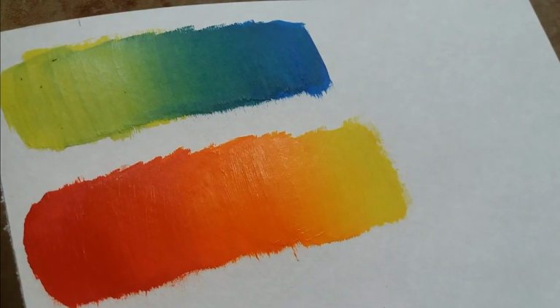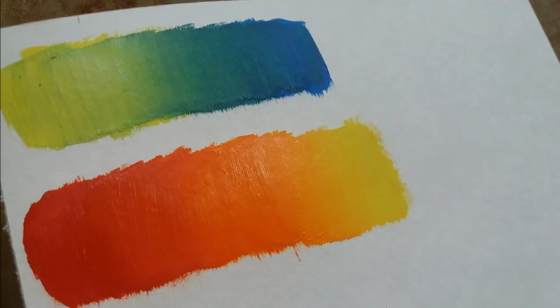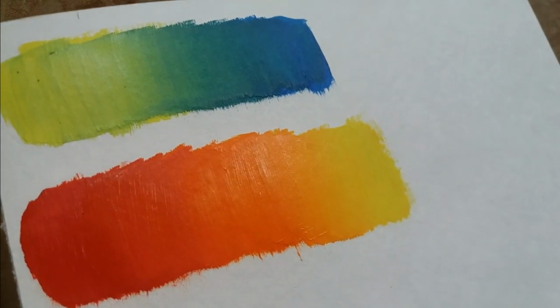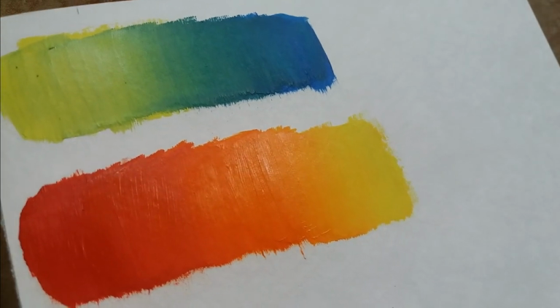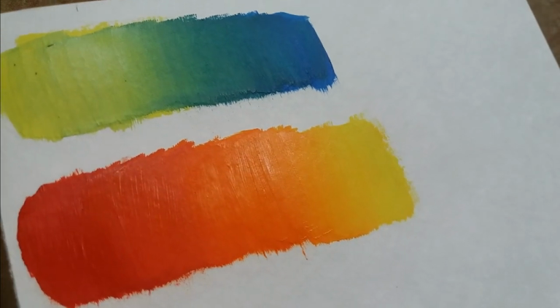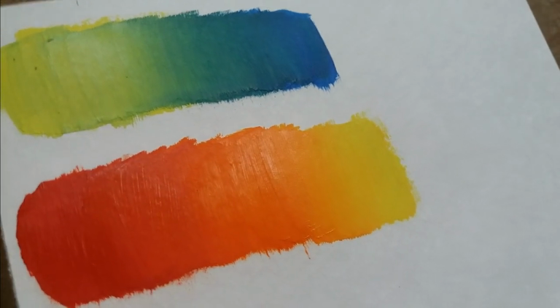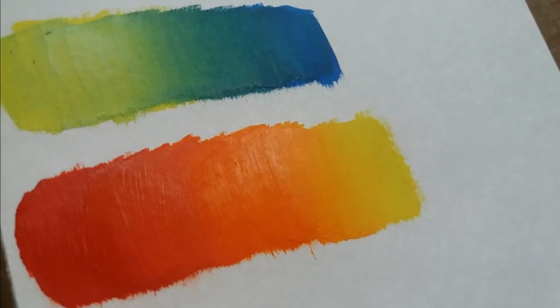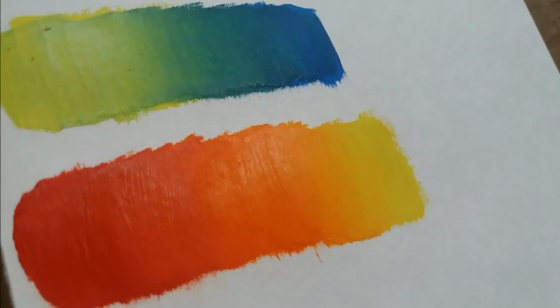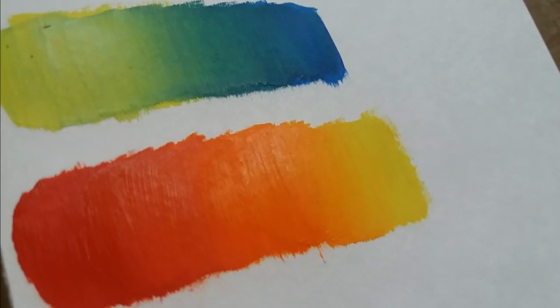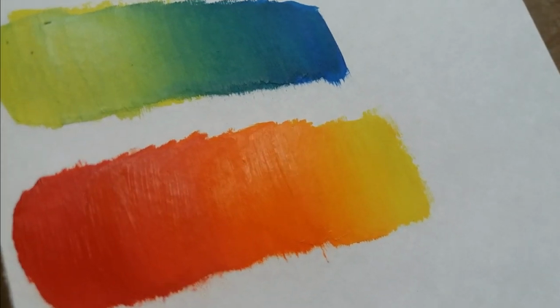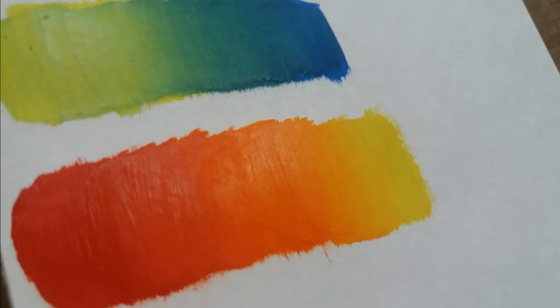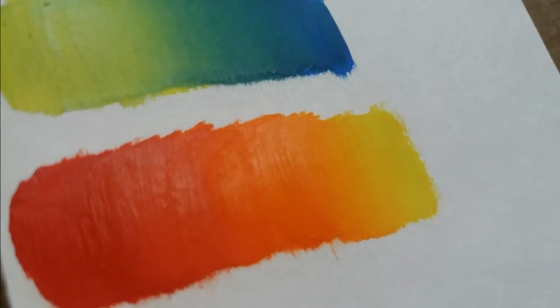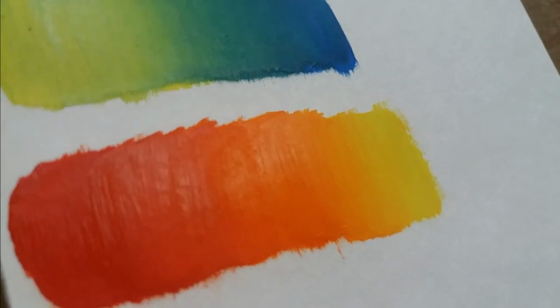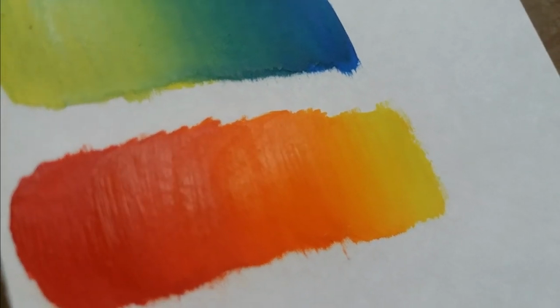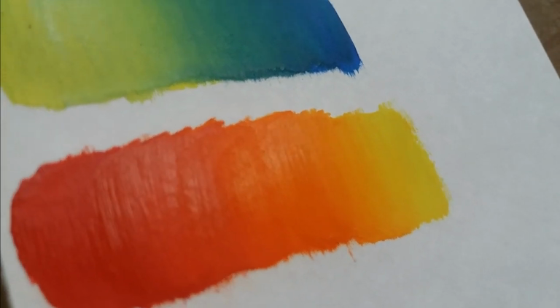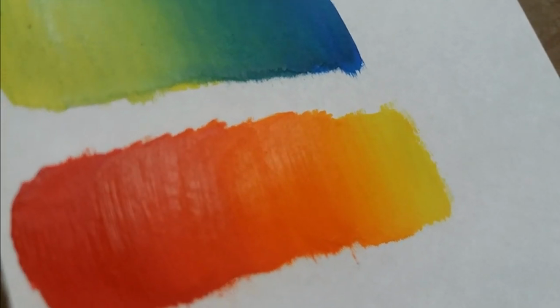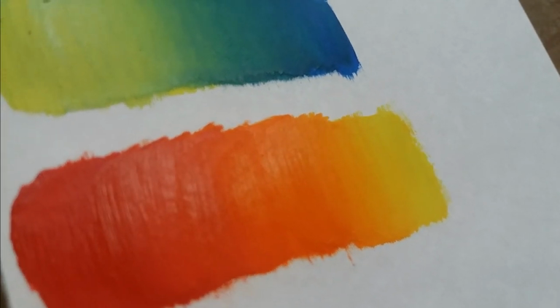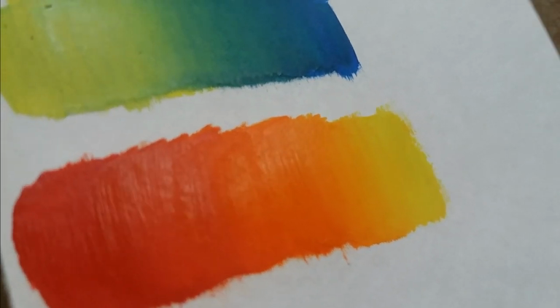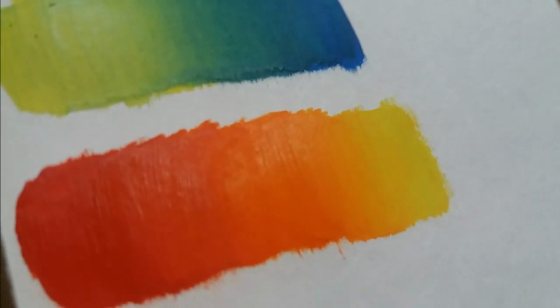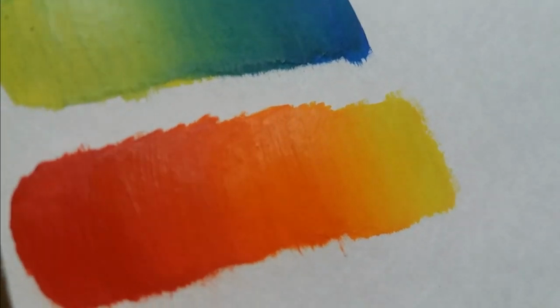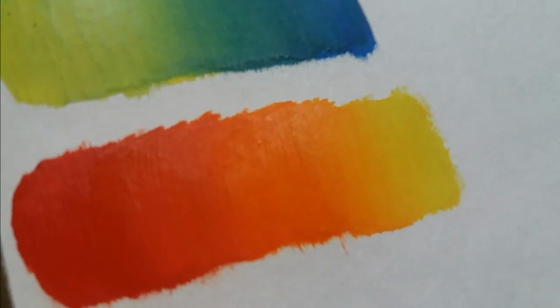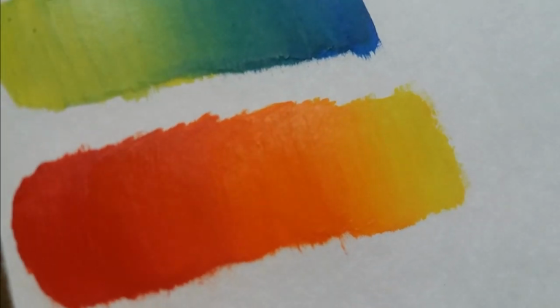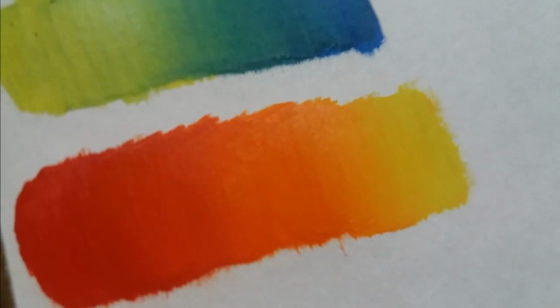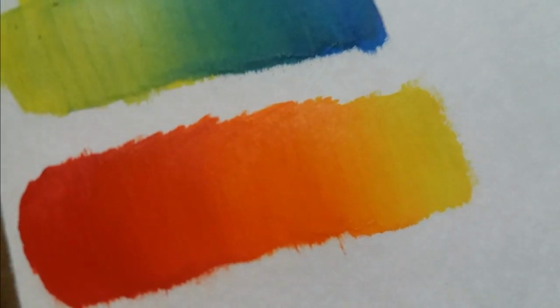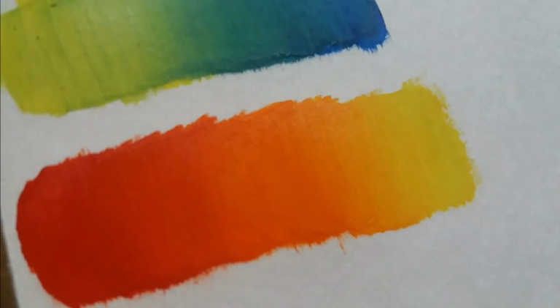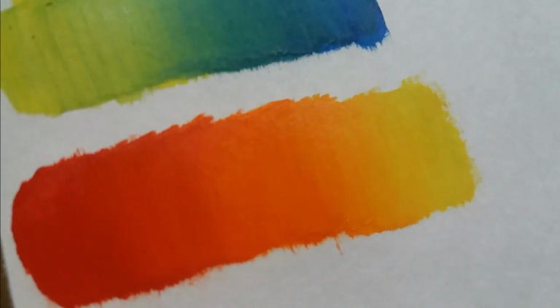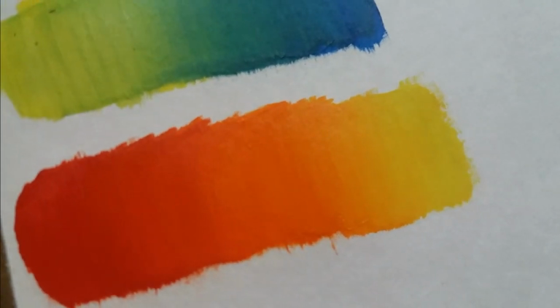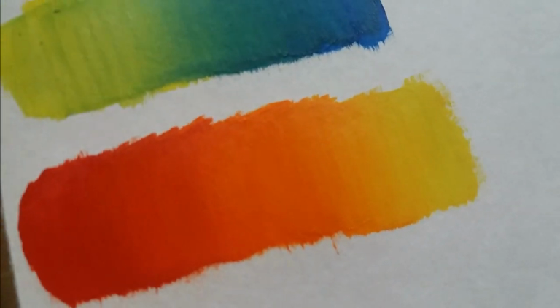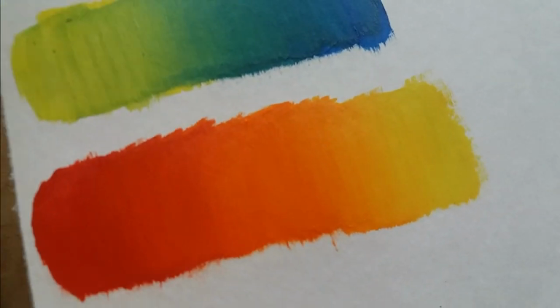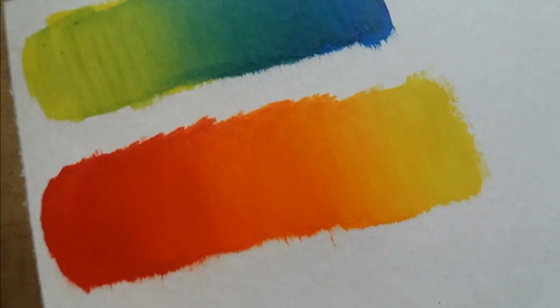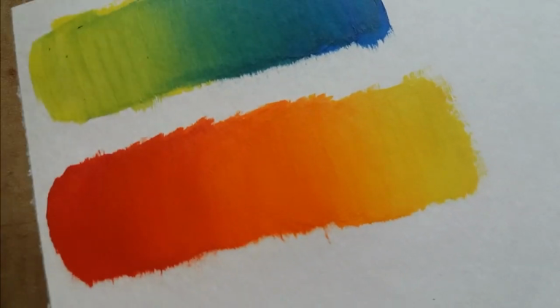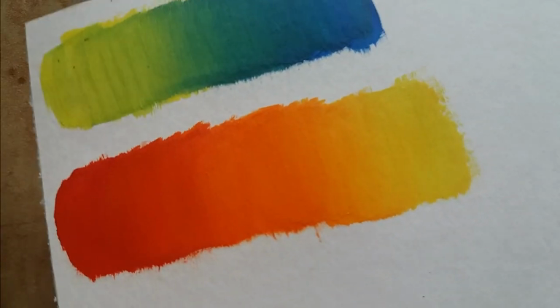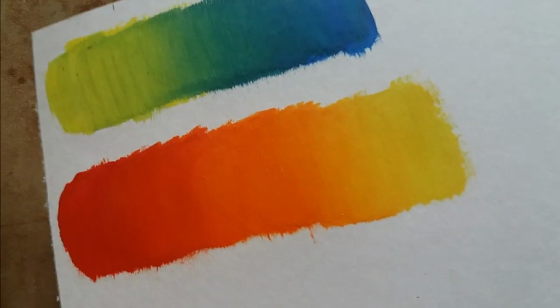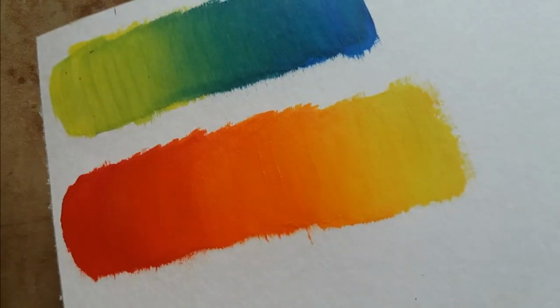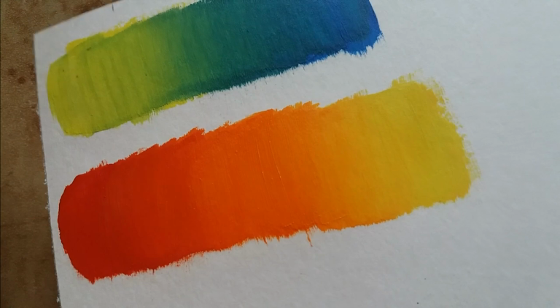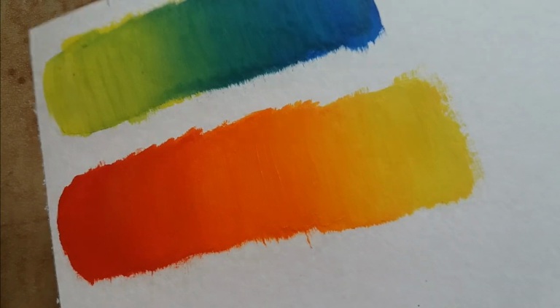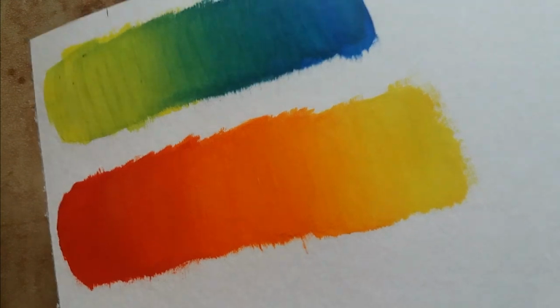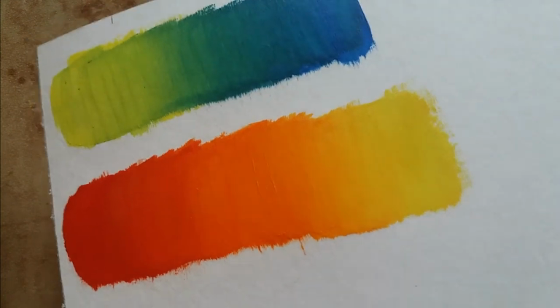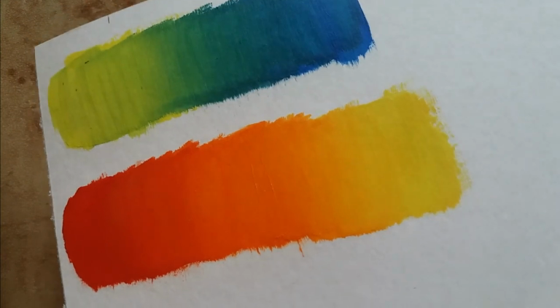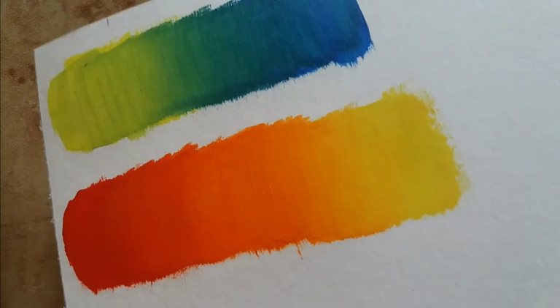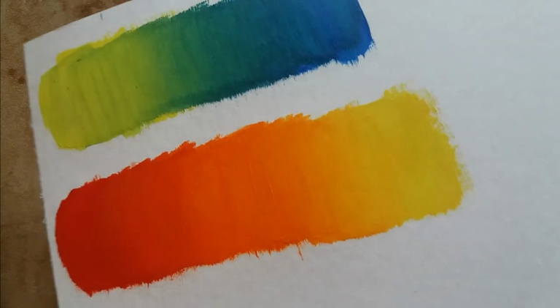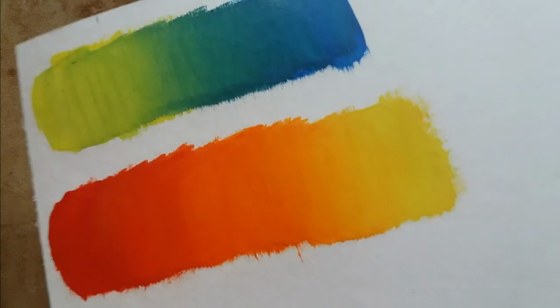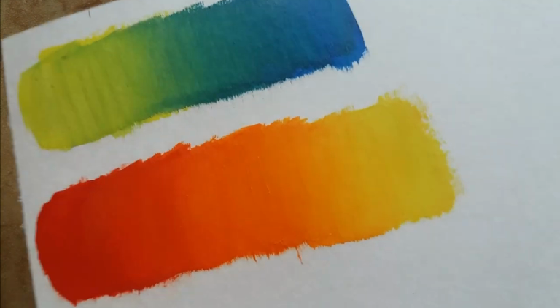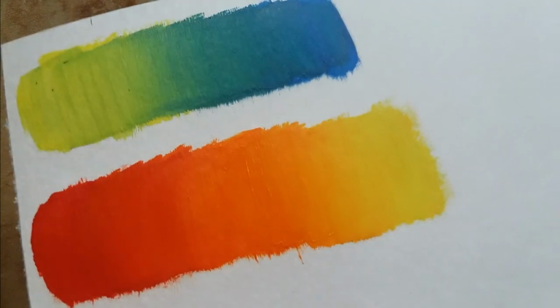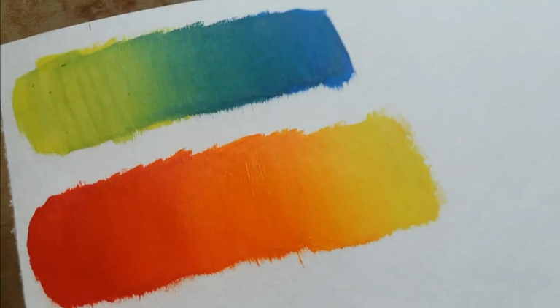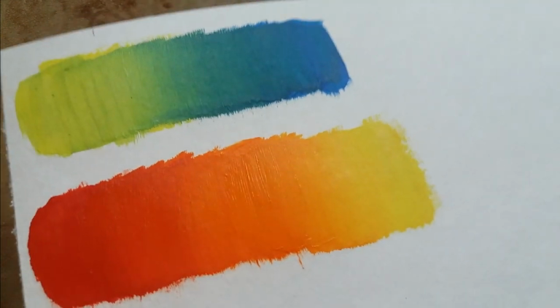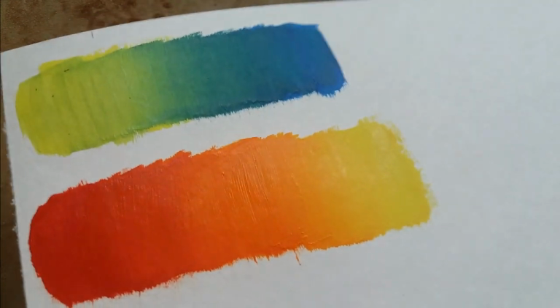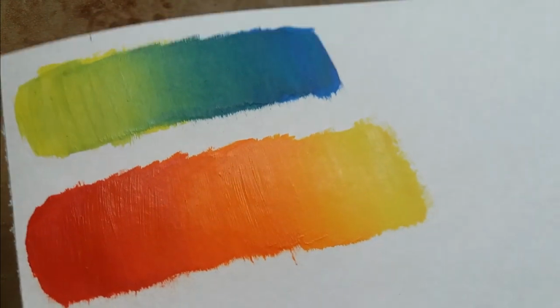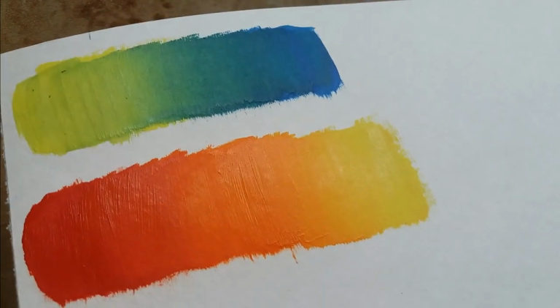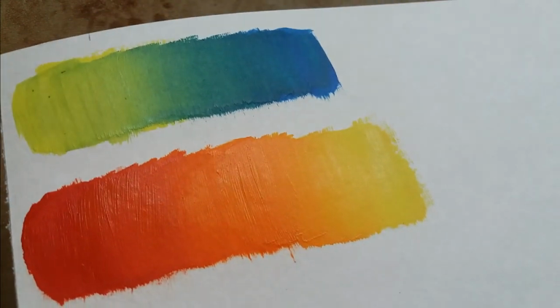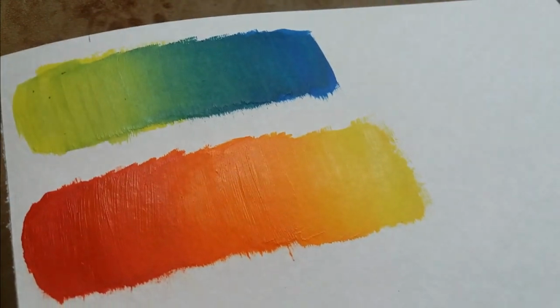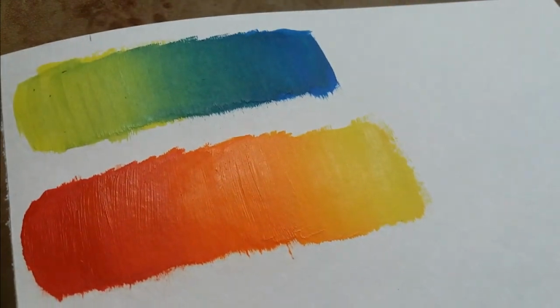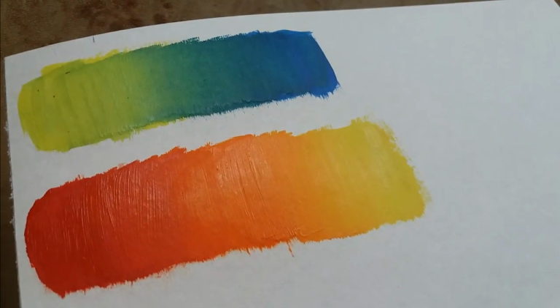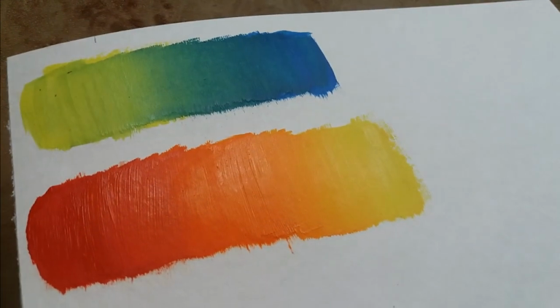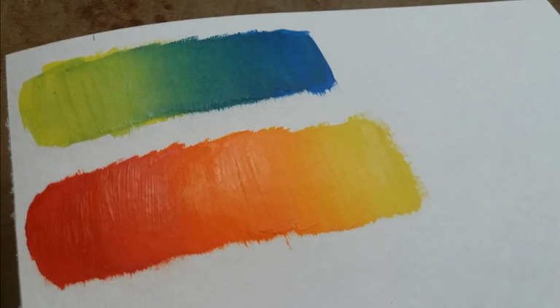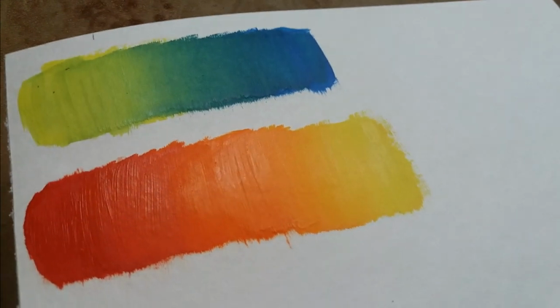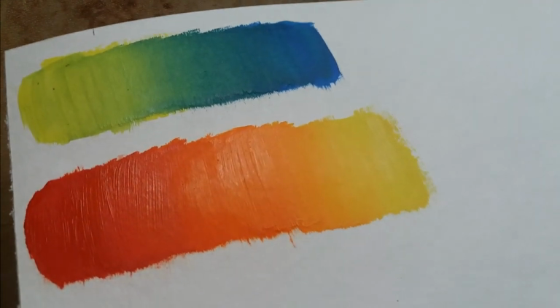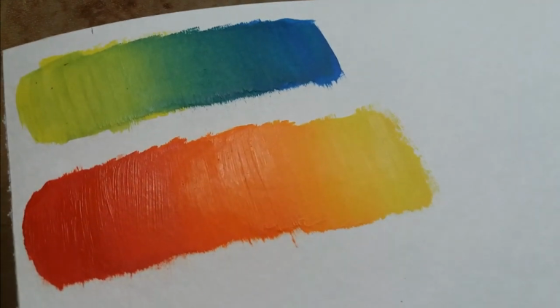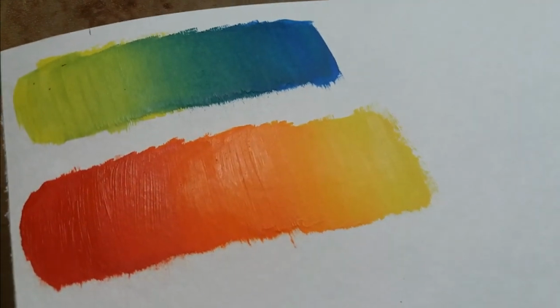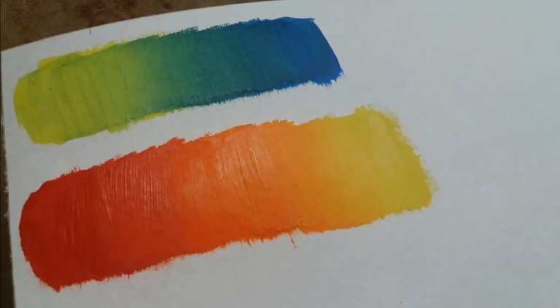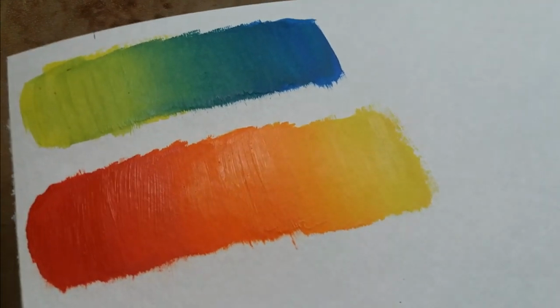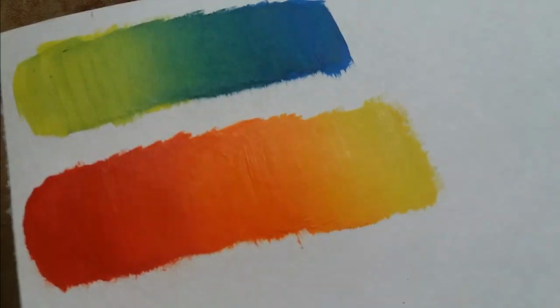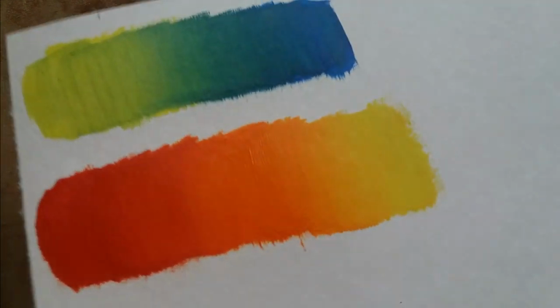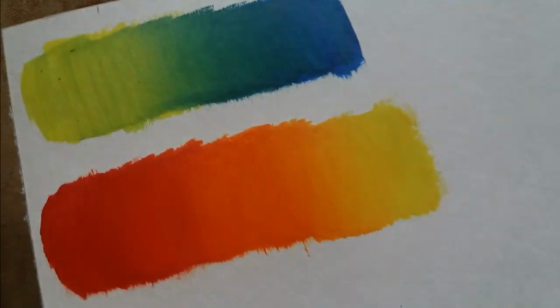You can see the blending between the colors. I will make a separate tutorial video on how to blend acrylic colors.